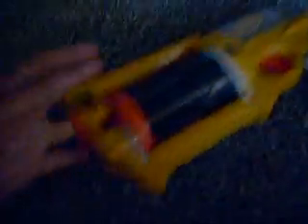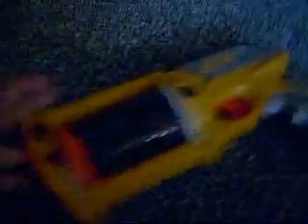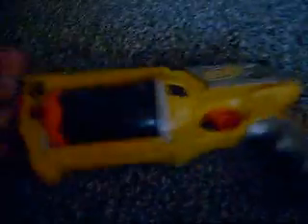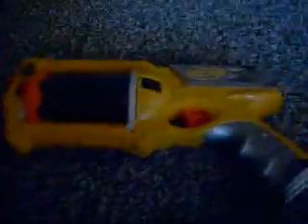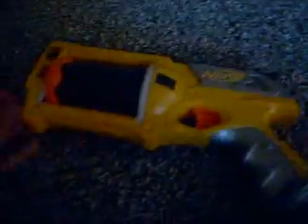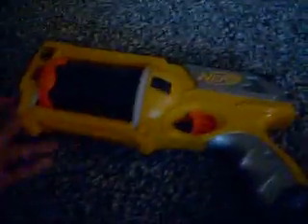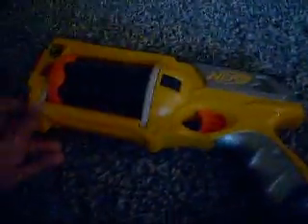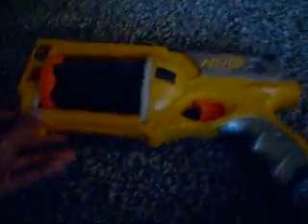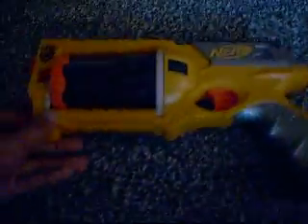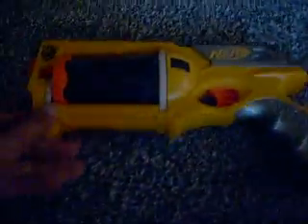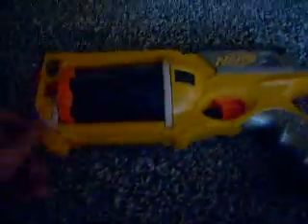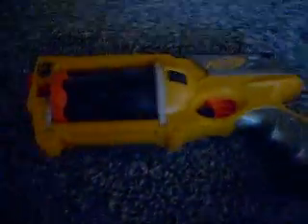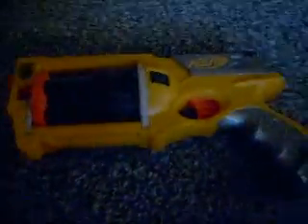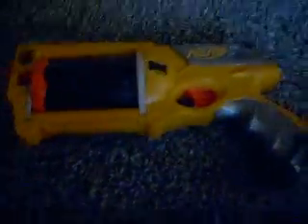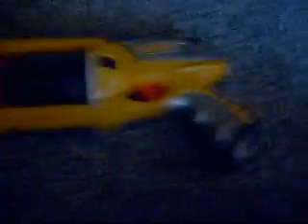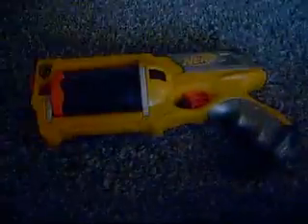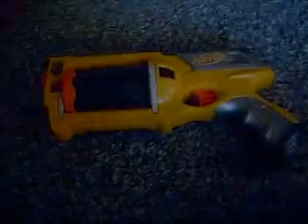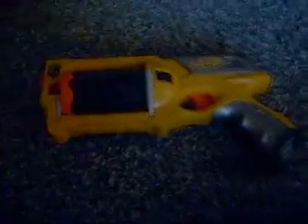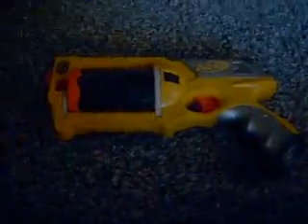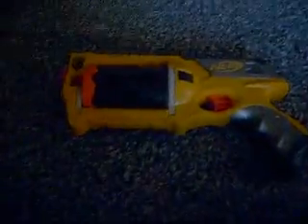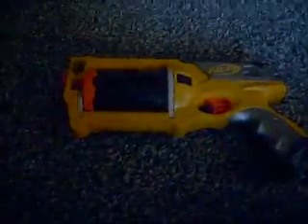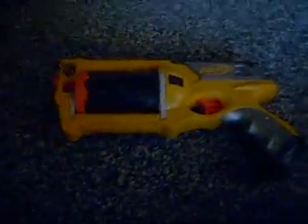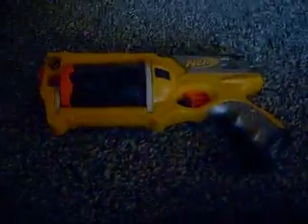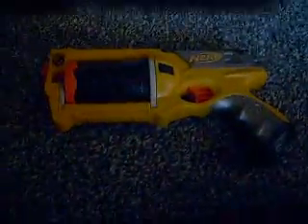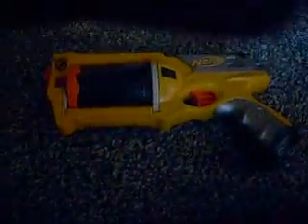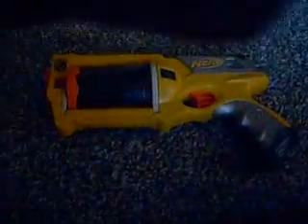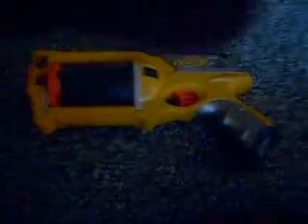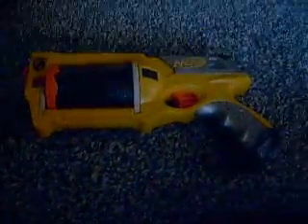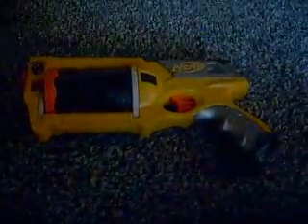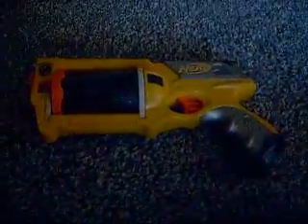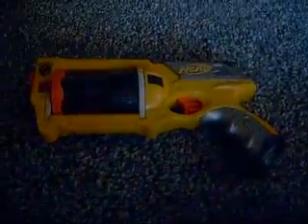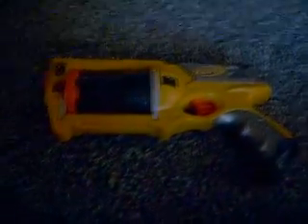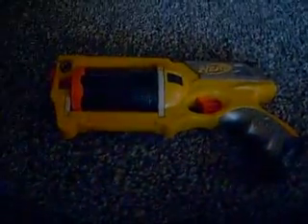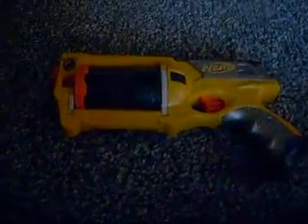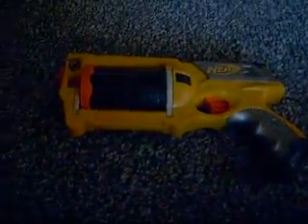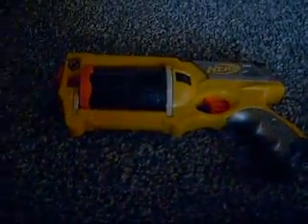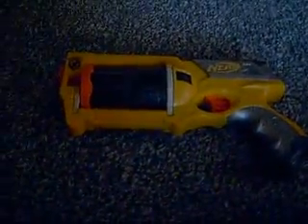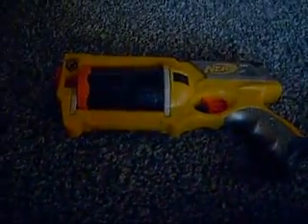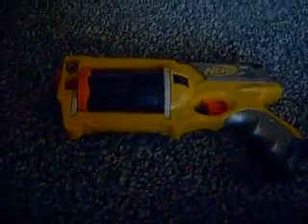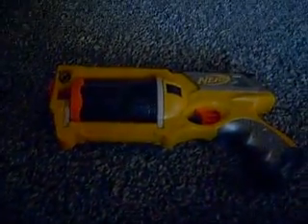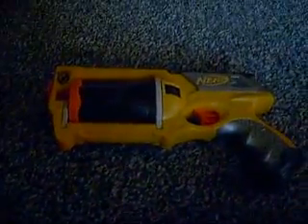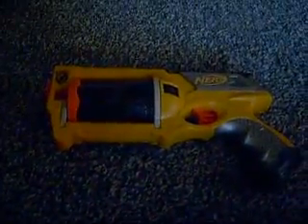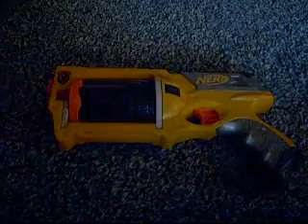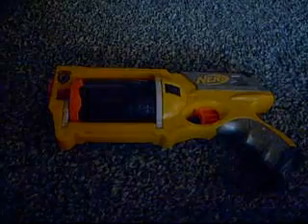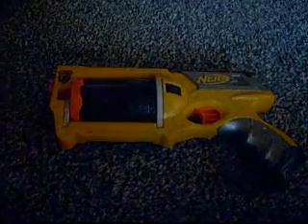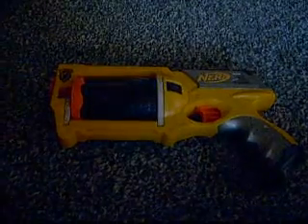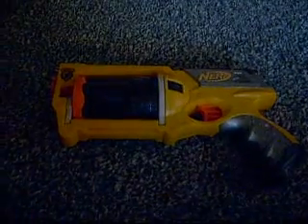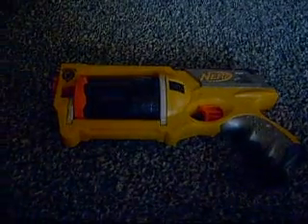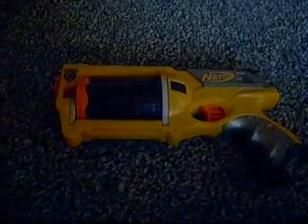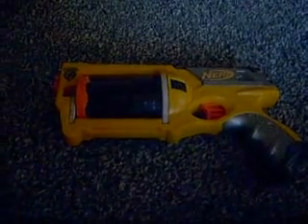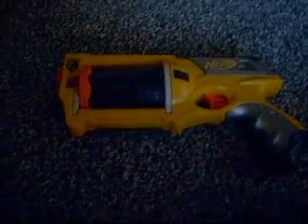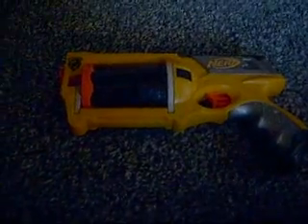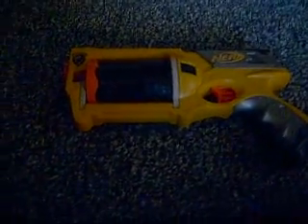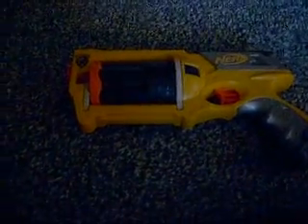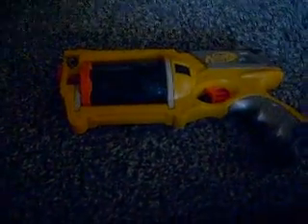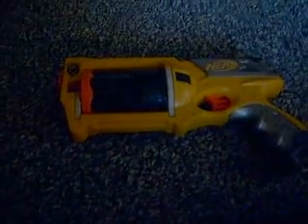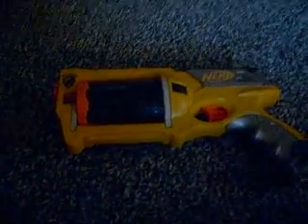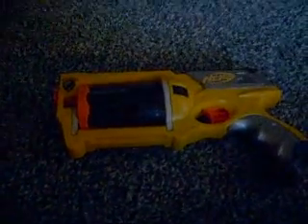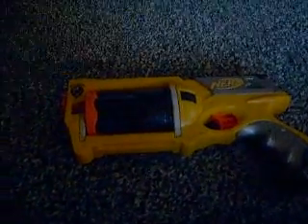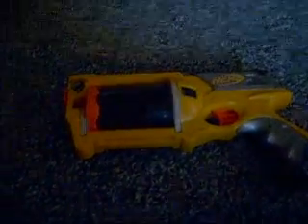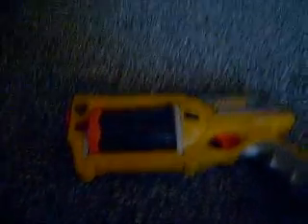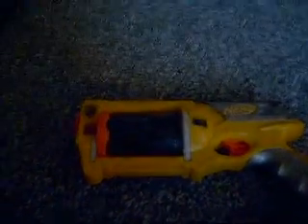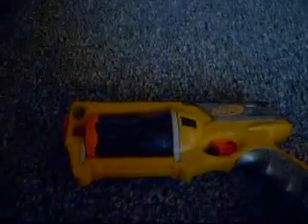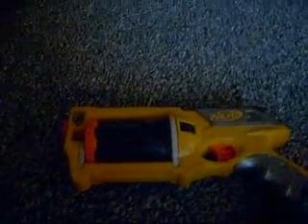That was Lego Nerf 97 and I gotta go. Goodbye.